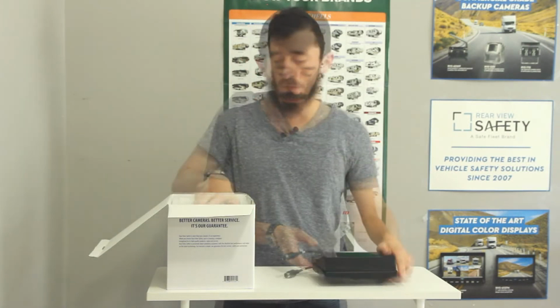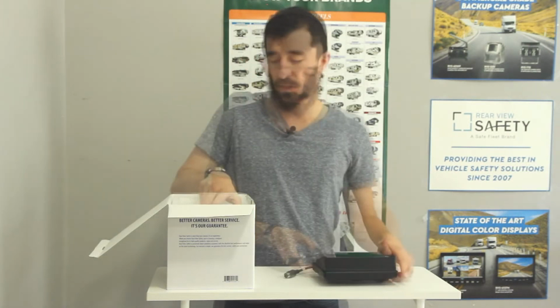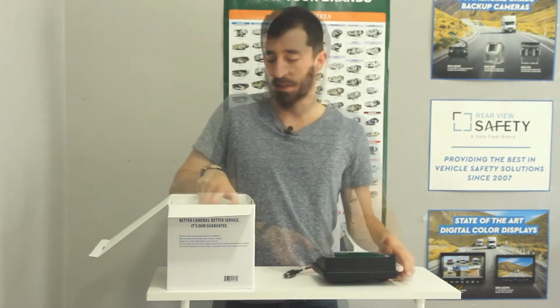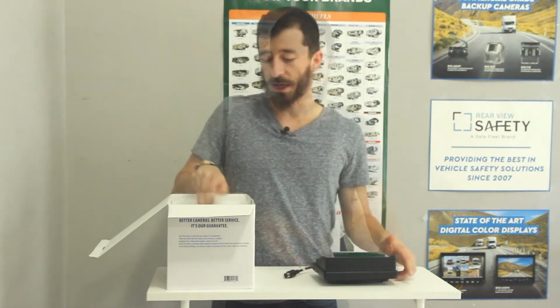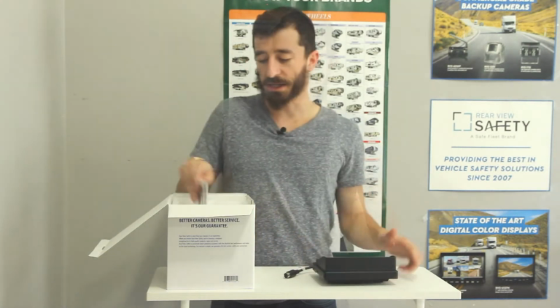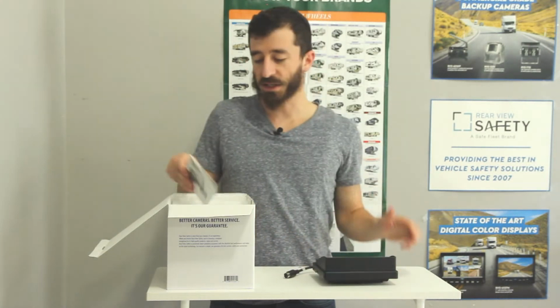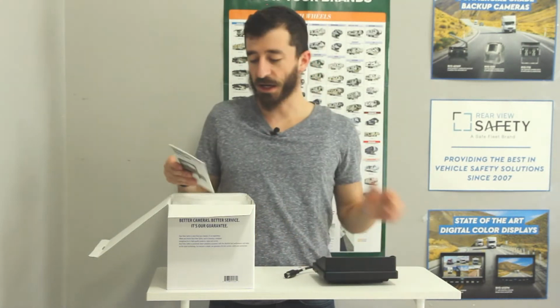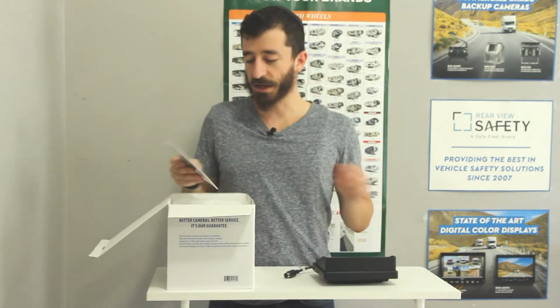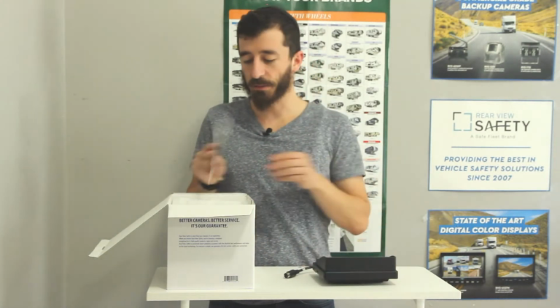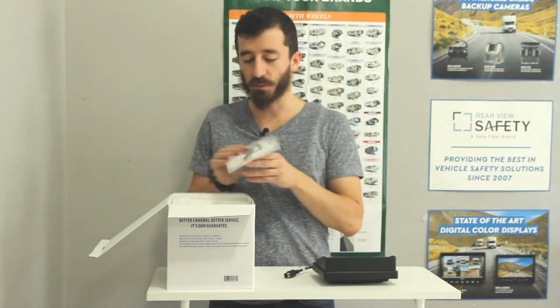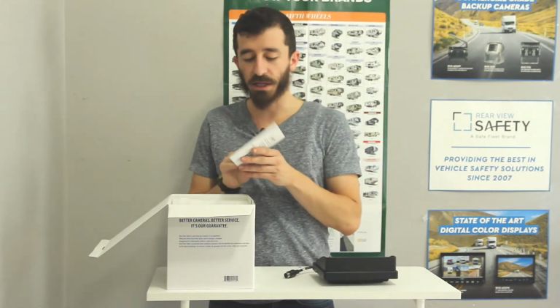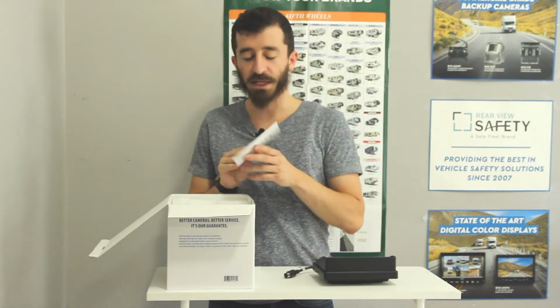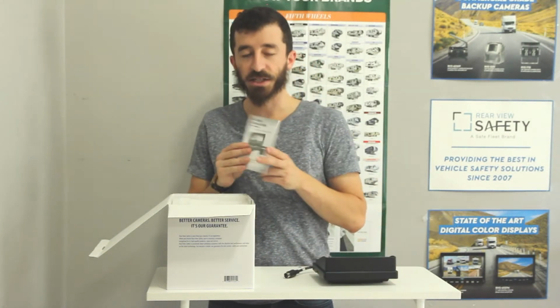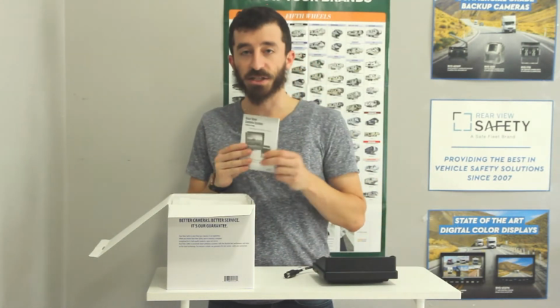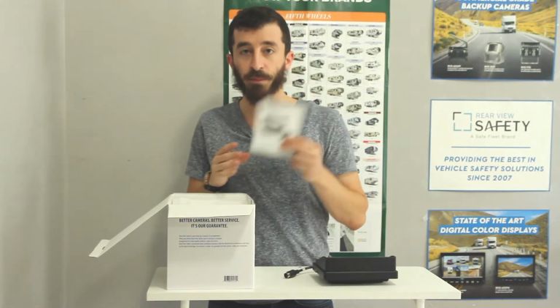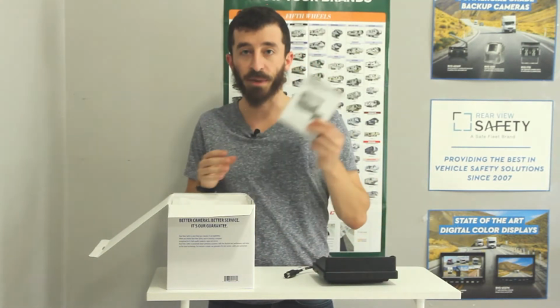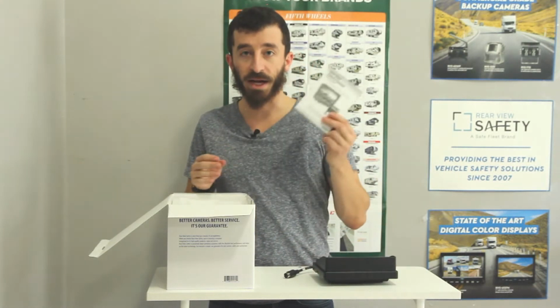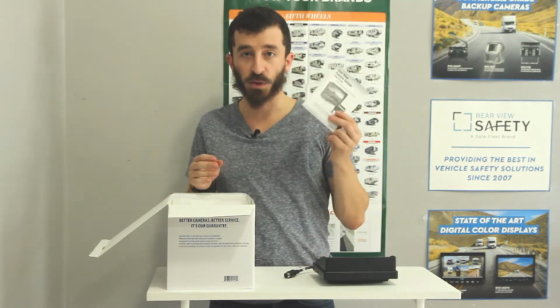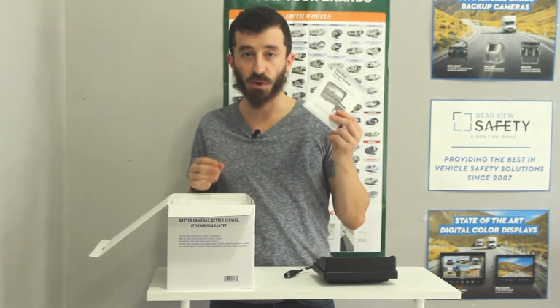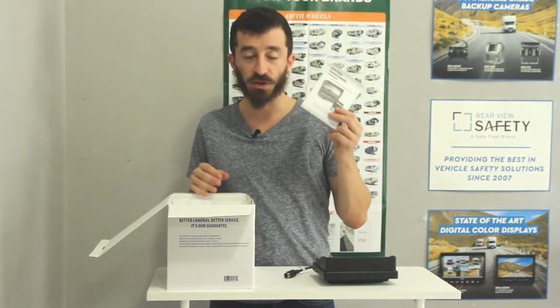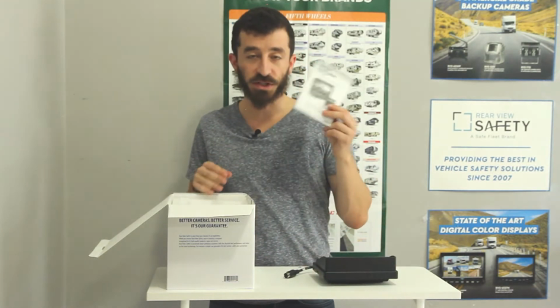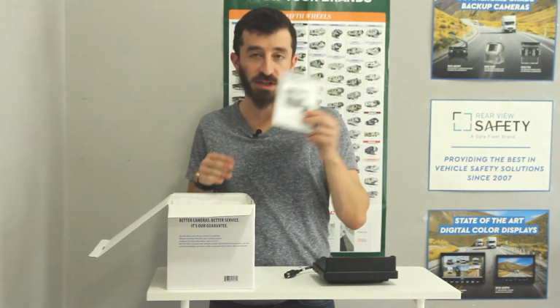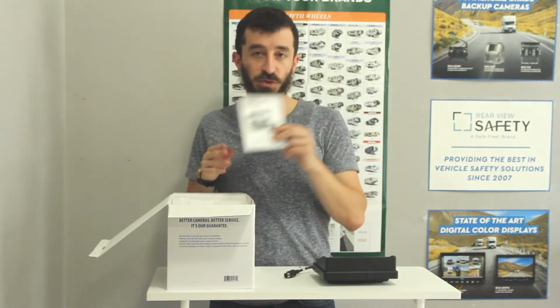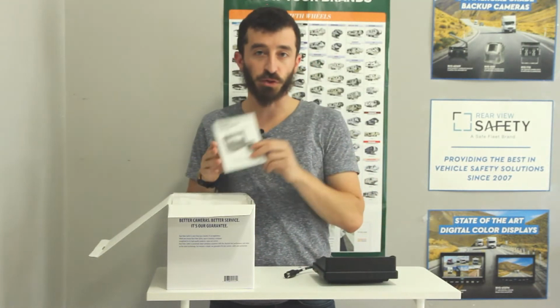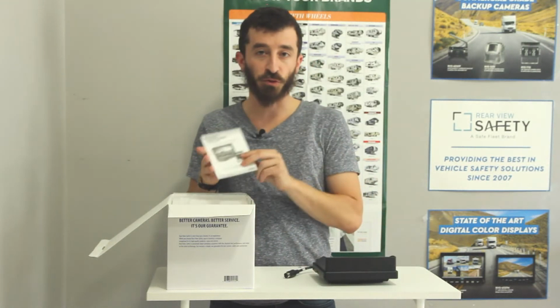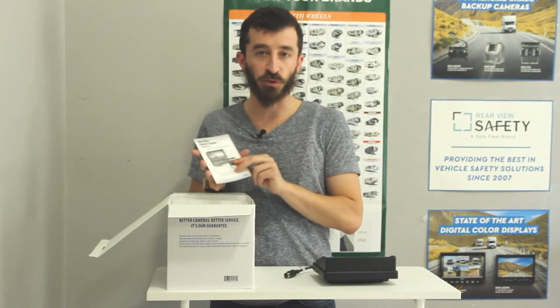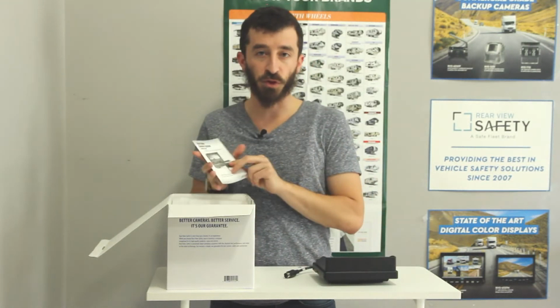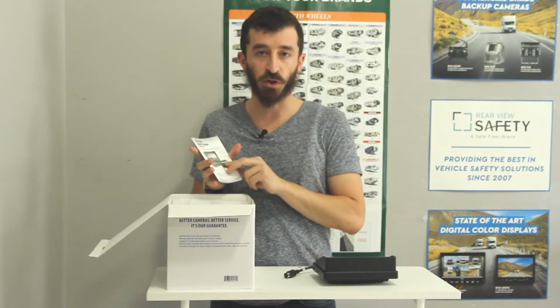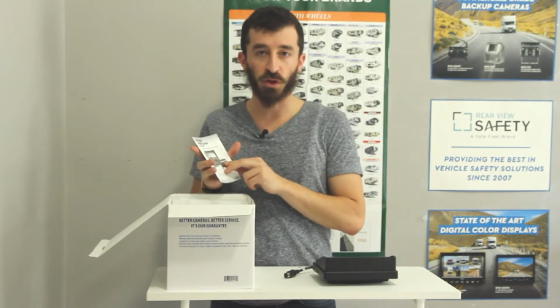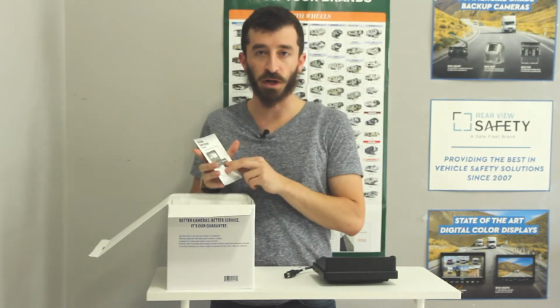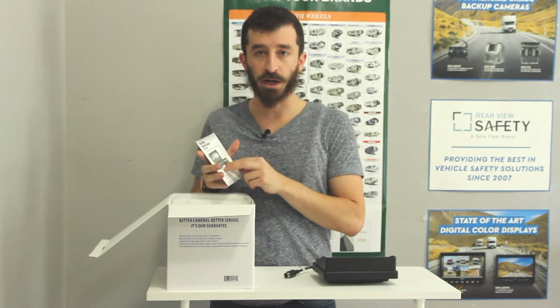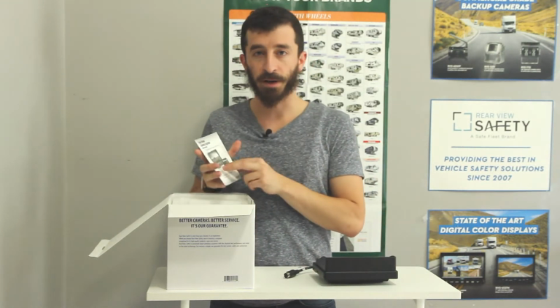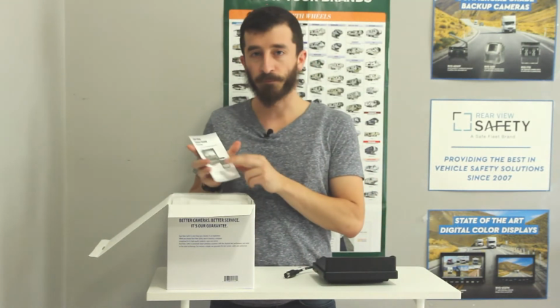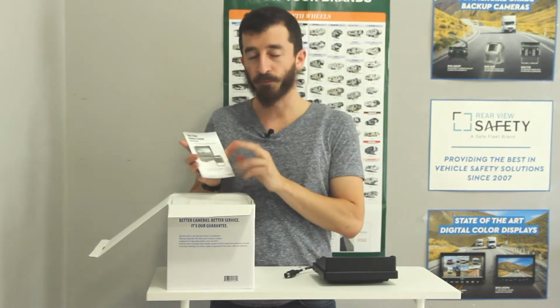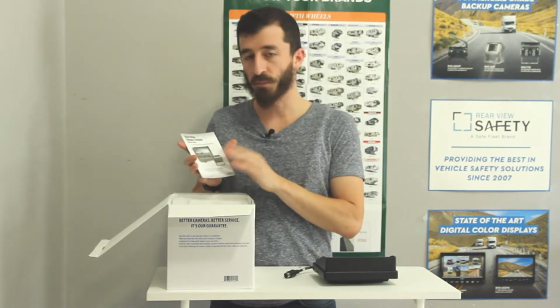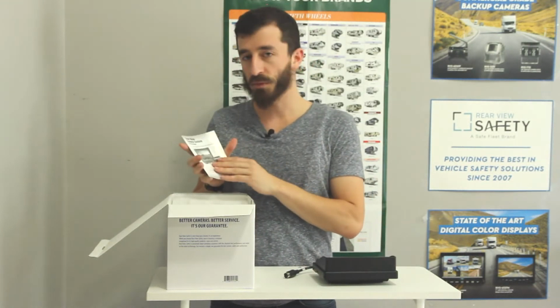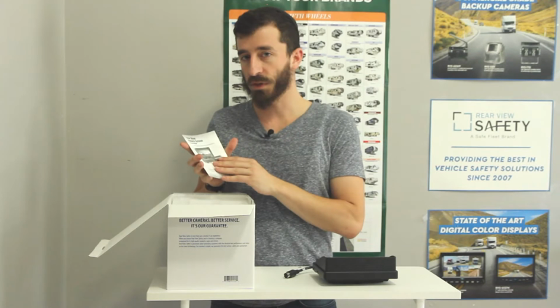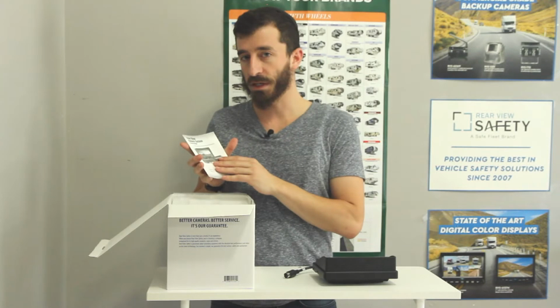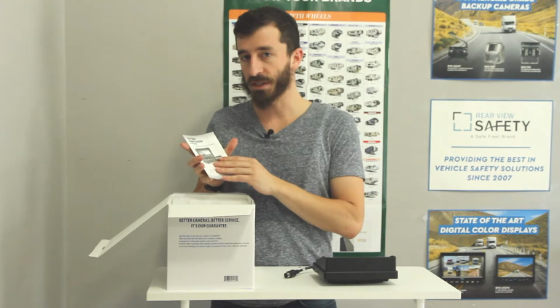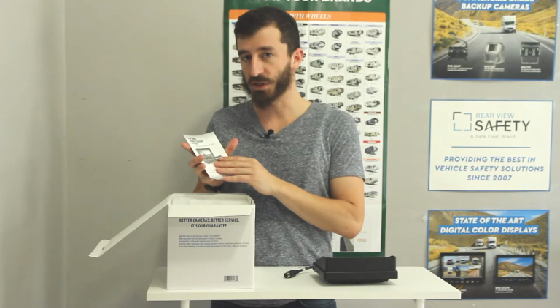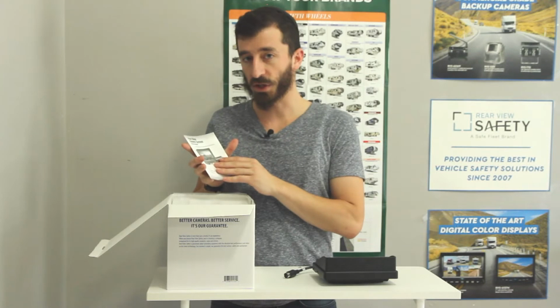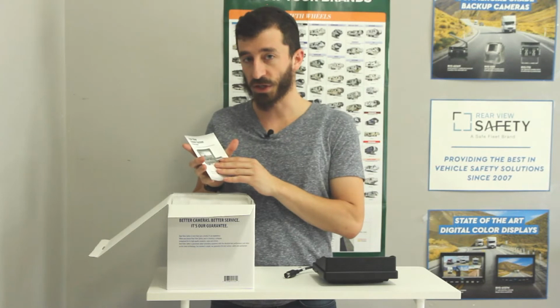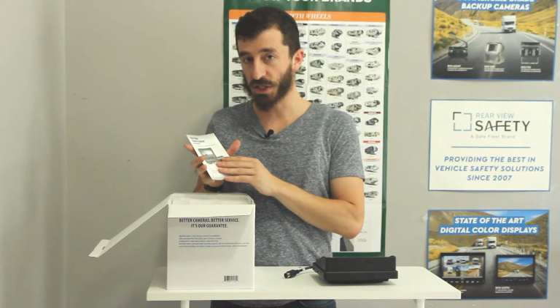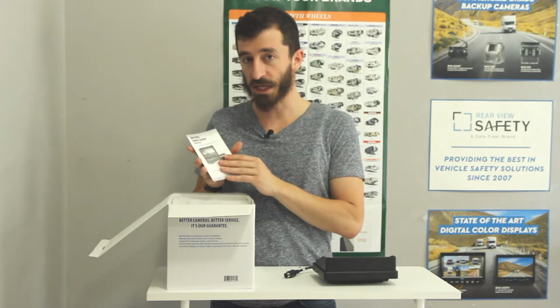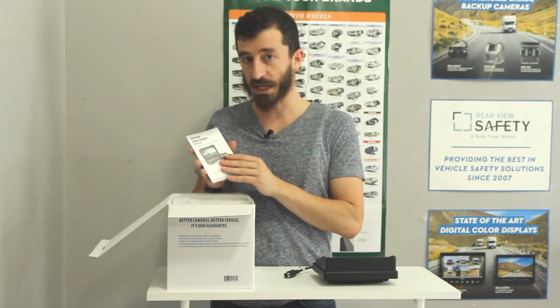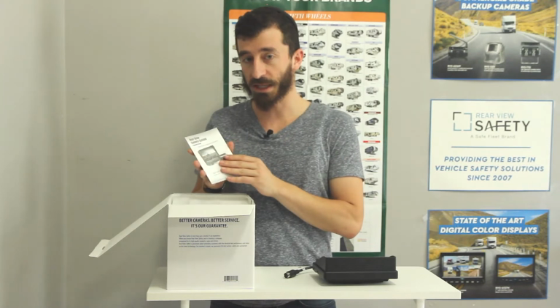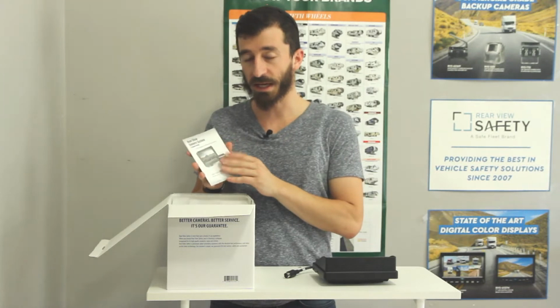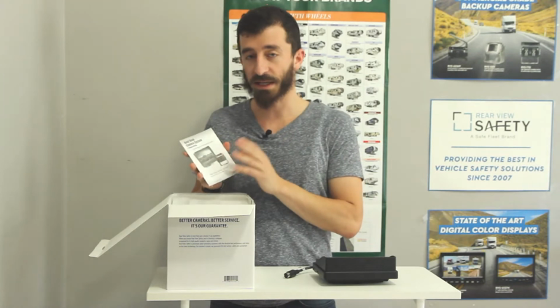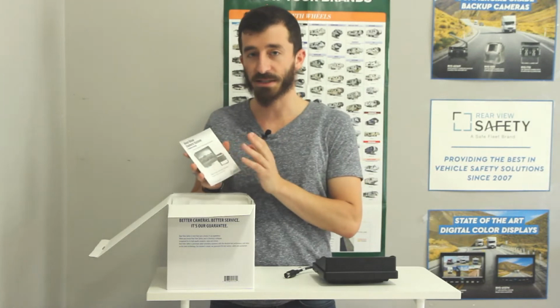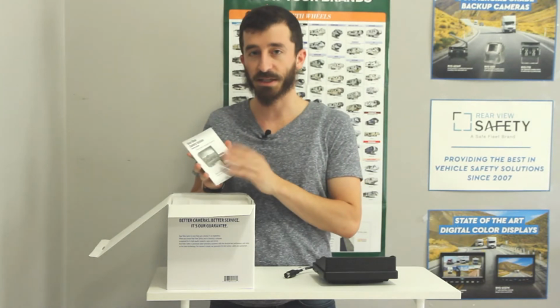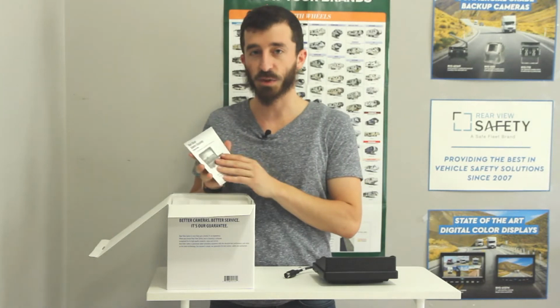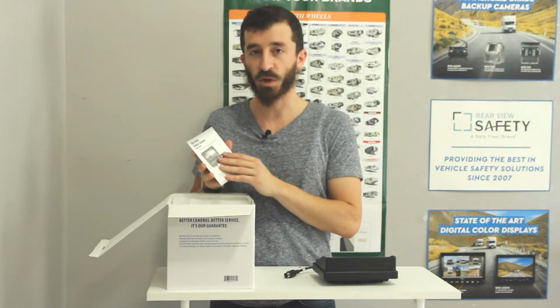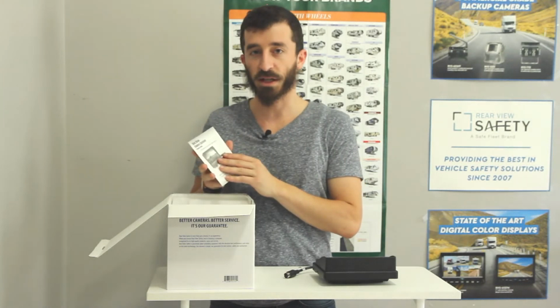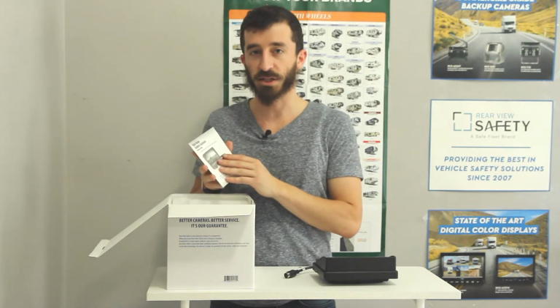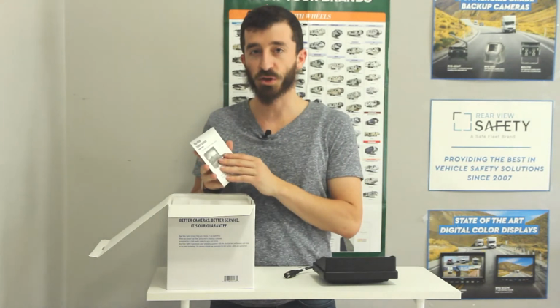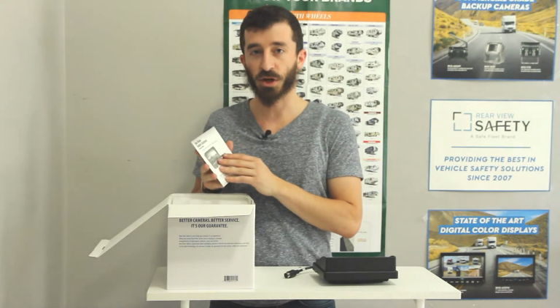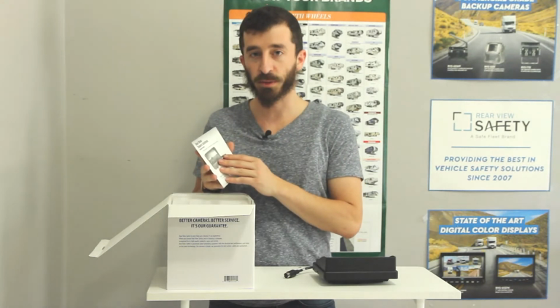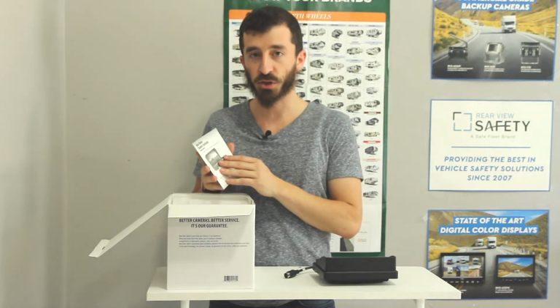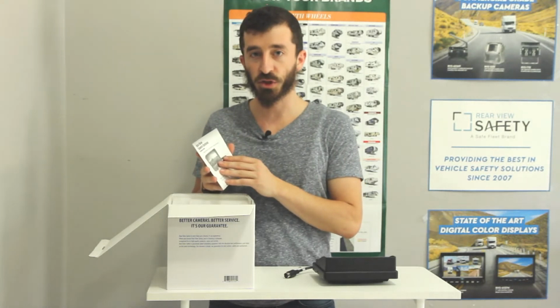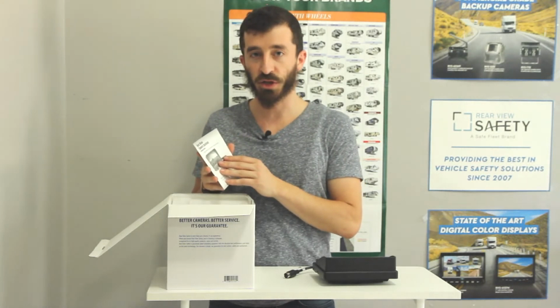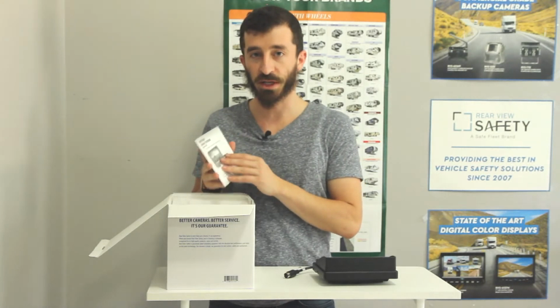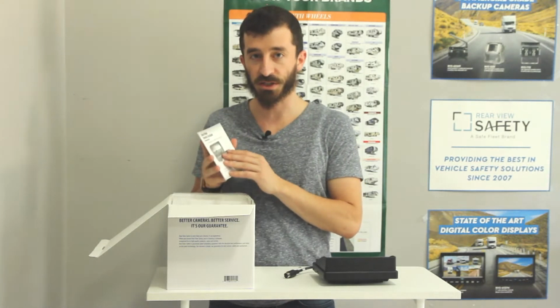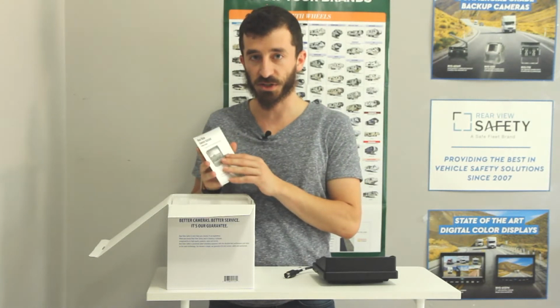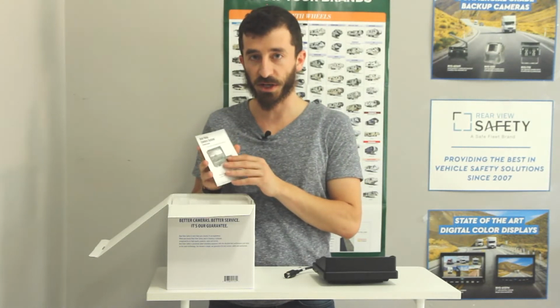The next item is a manual. This gives you the full installation guidelines as well as troubleshooting, etc.